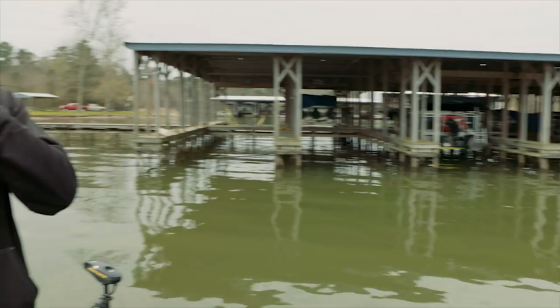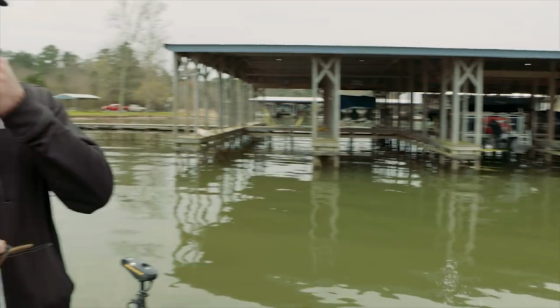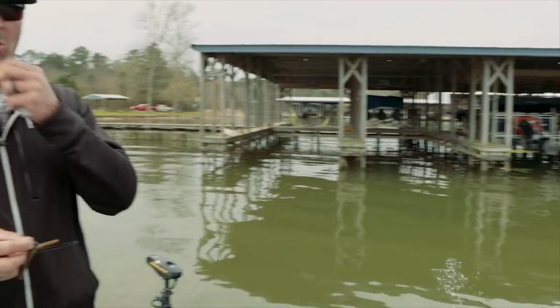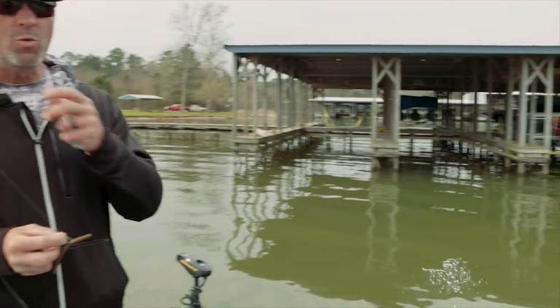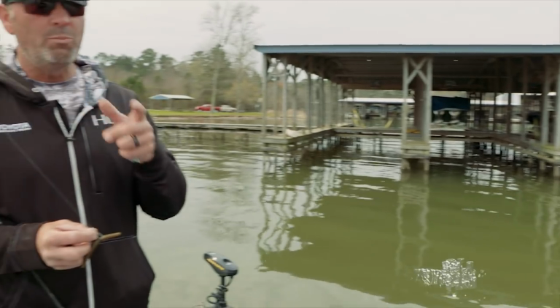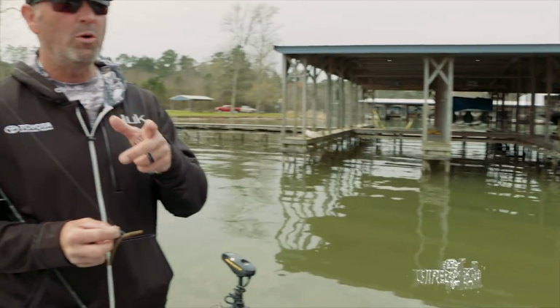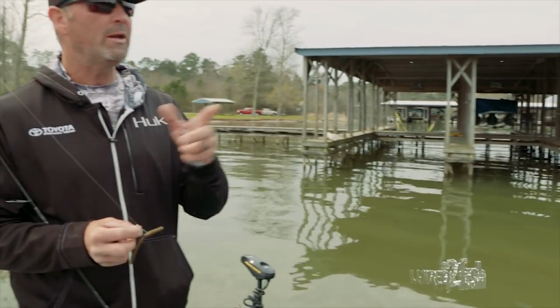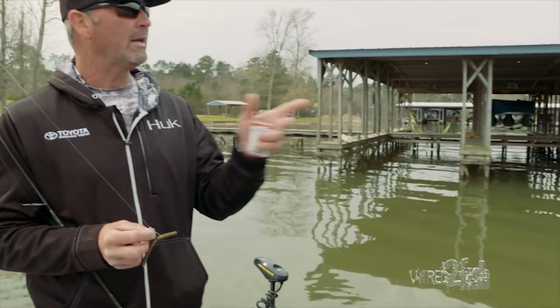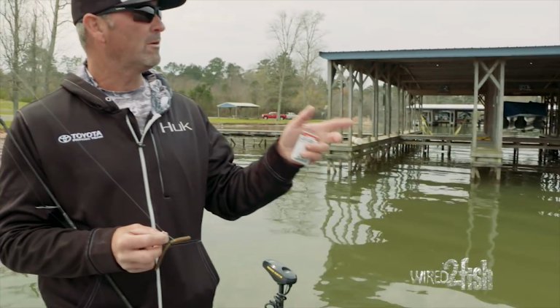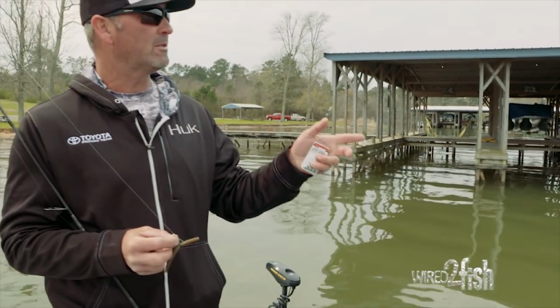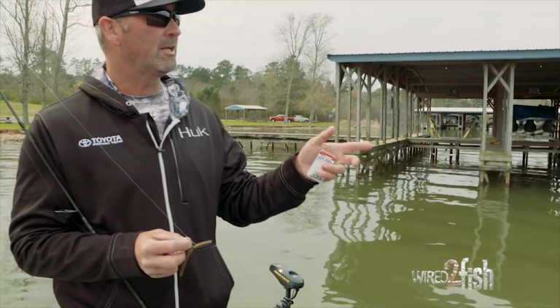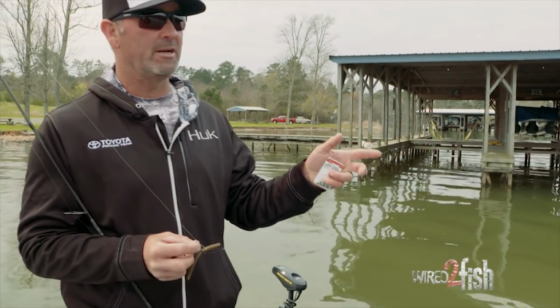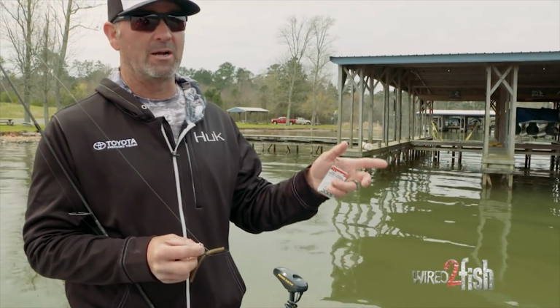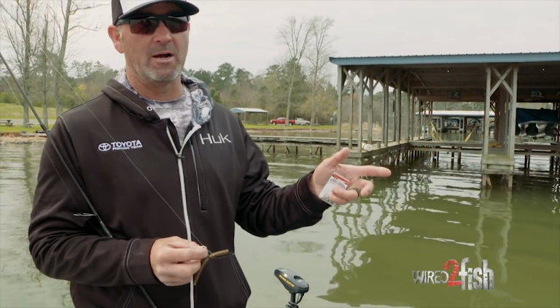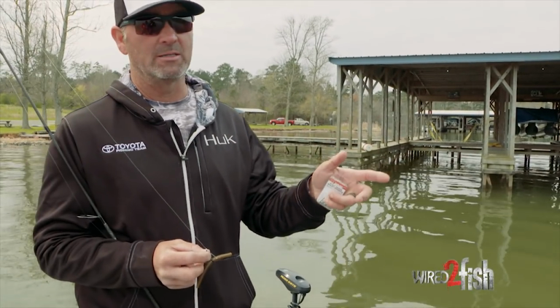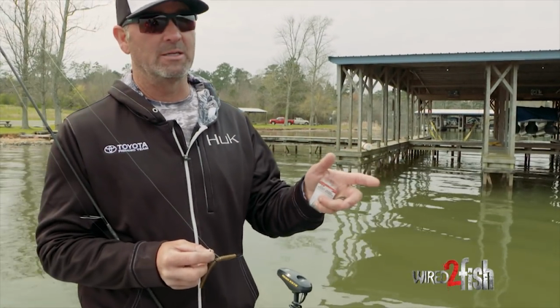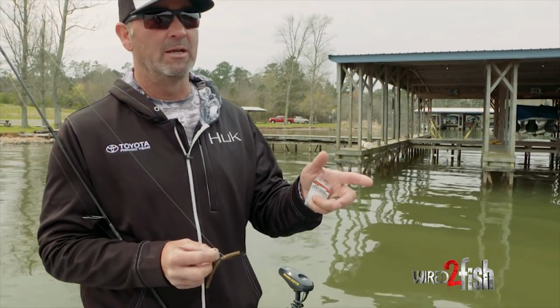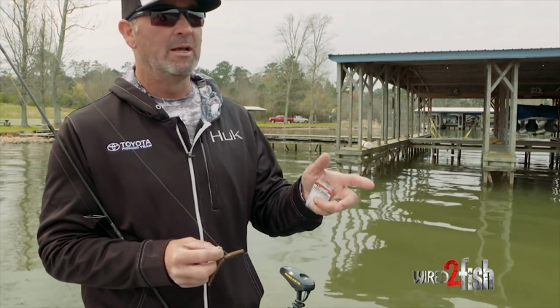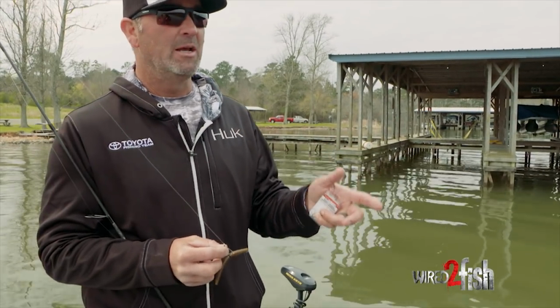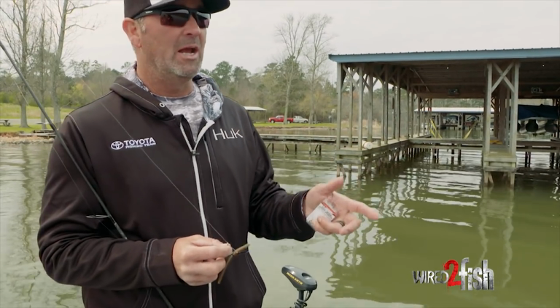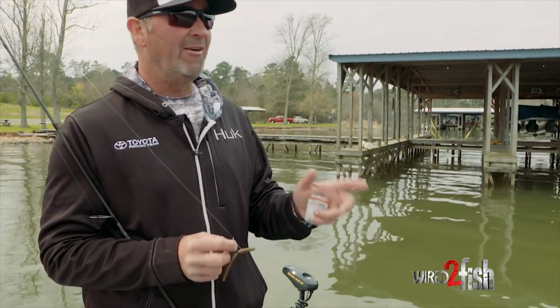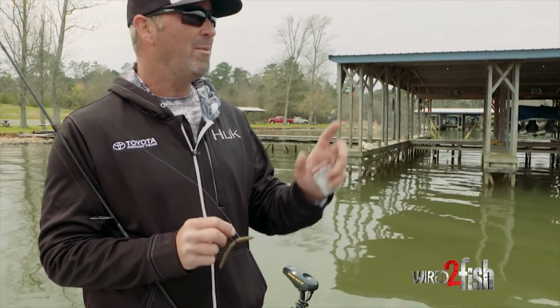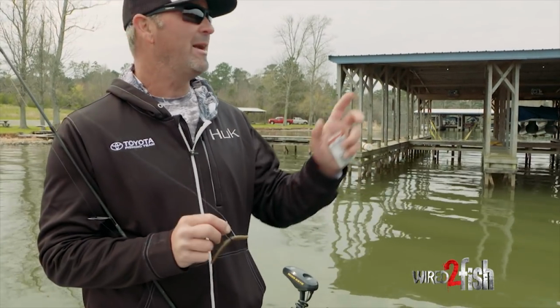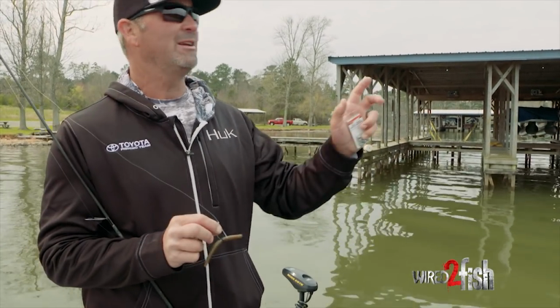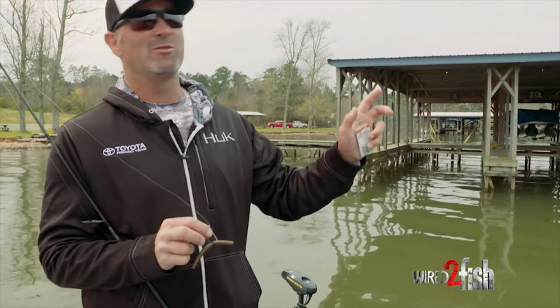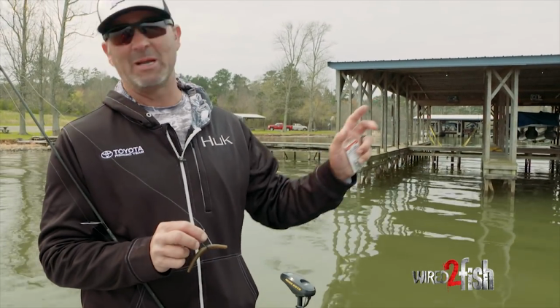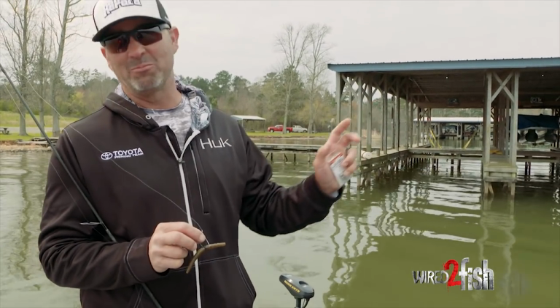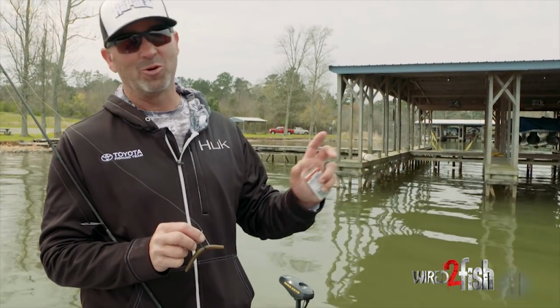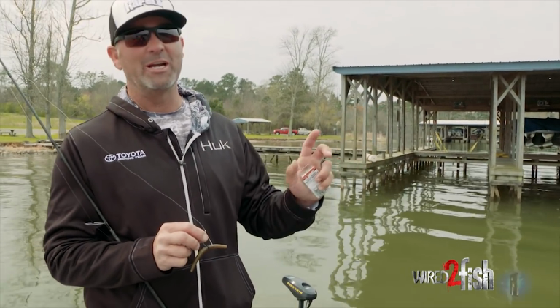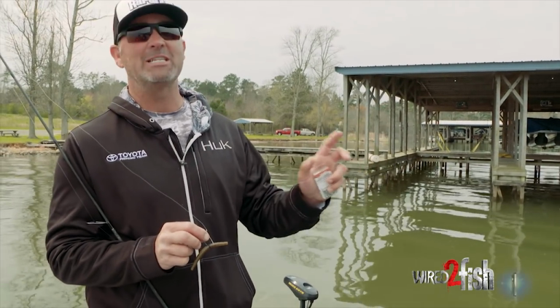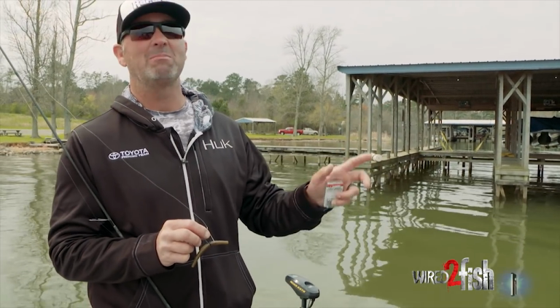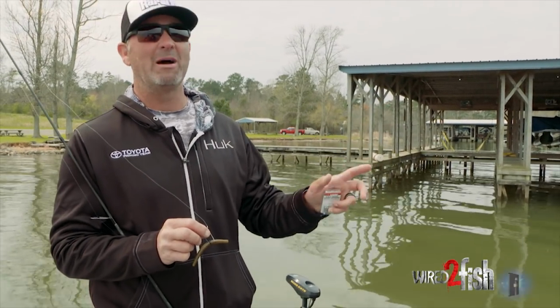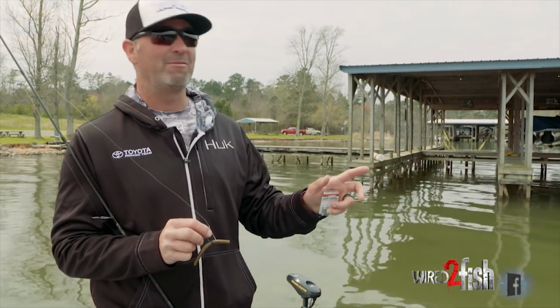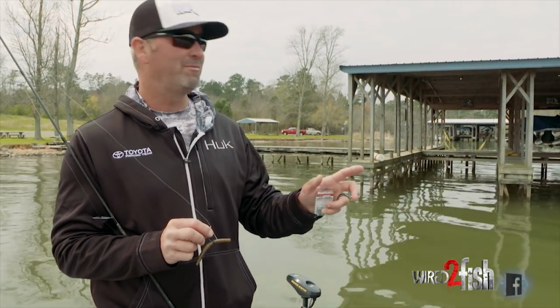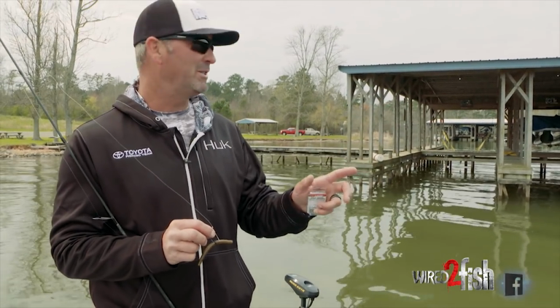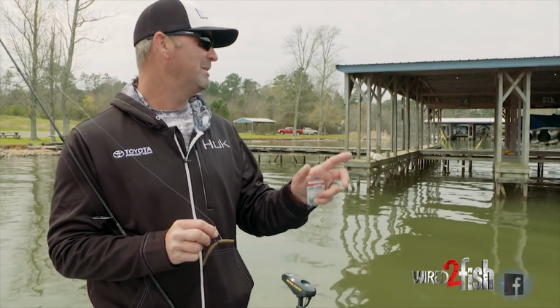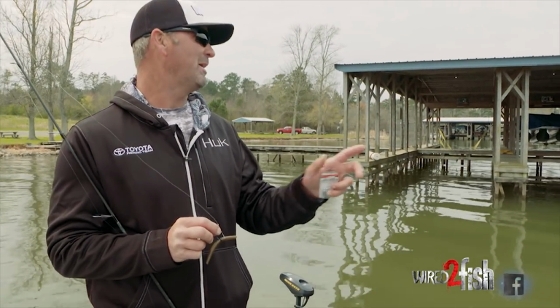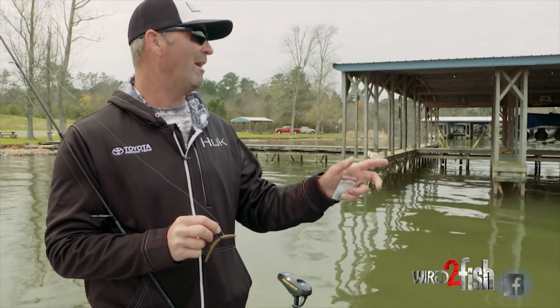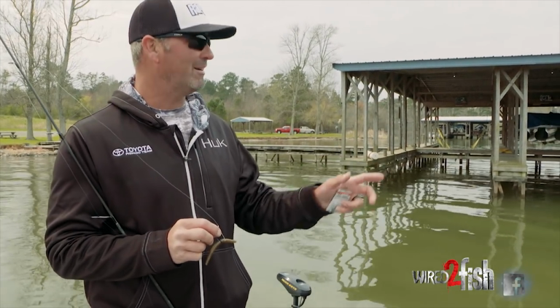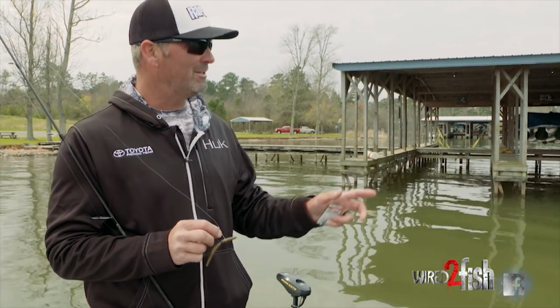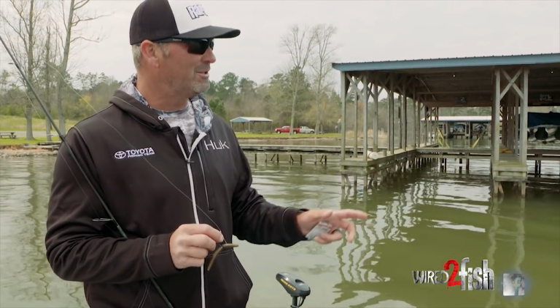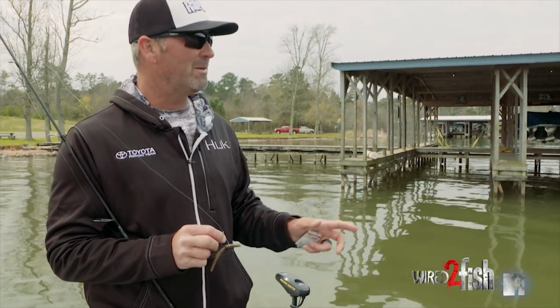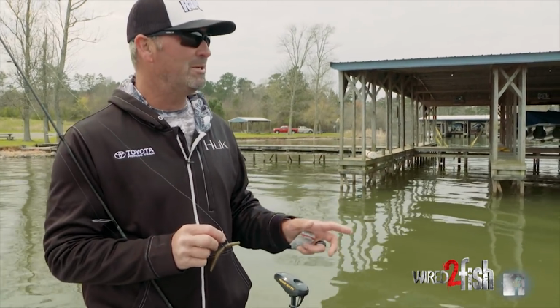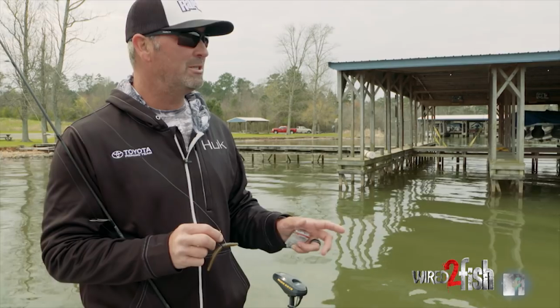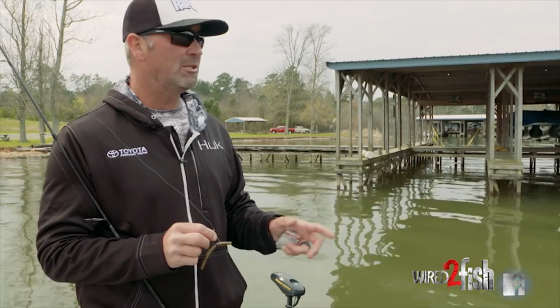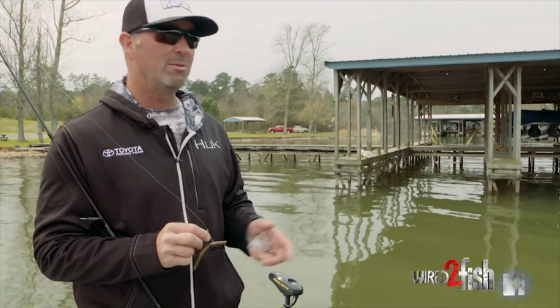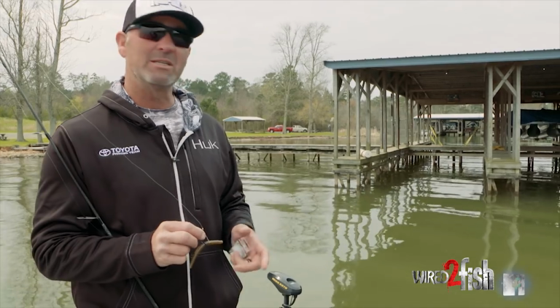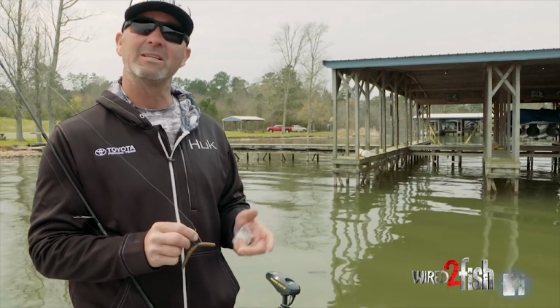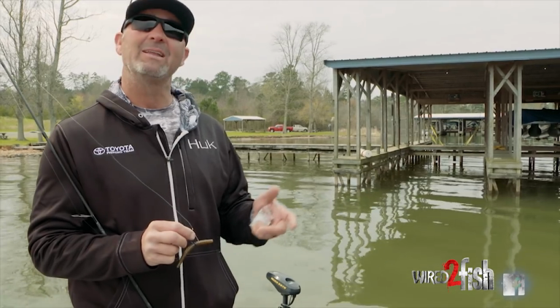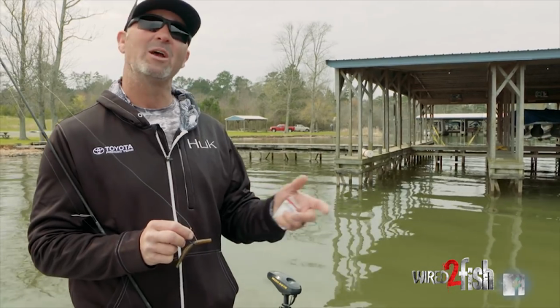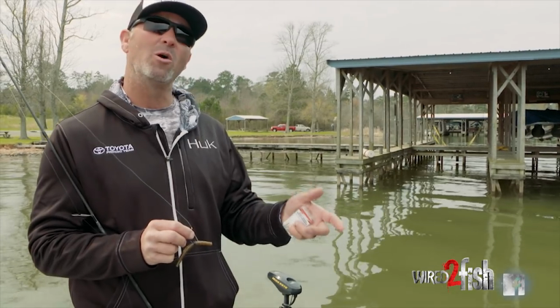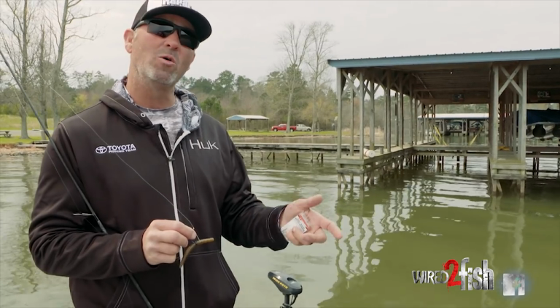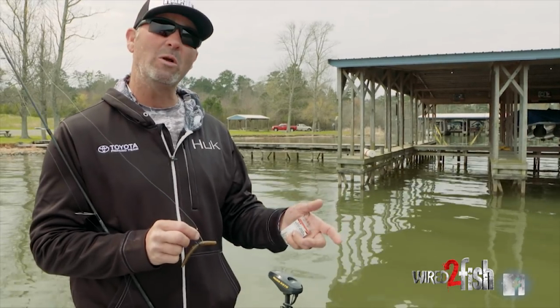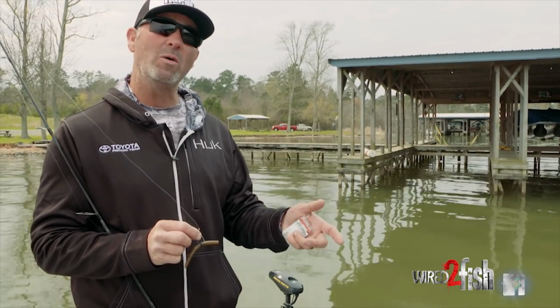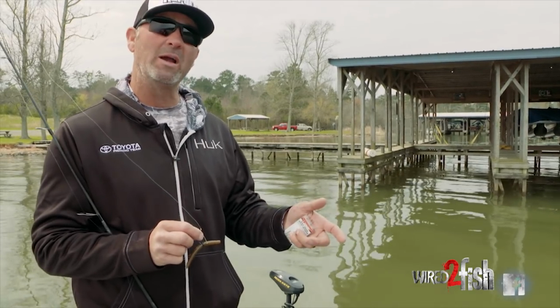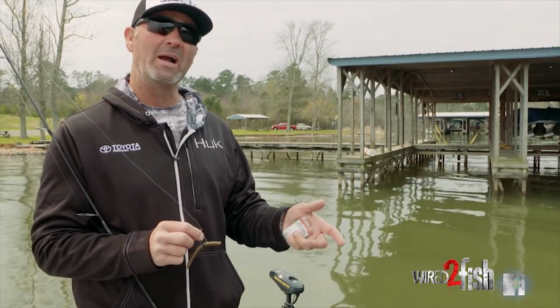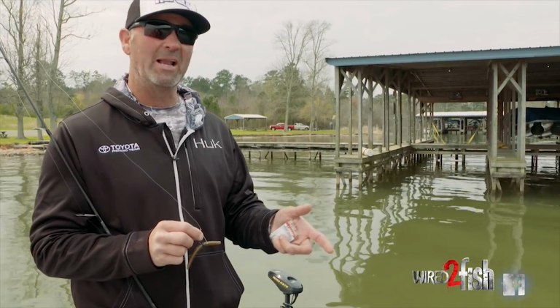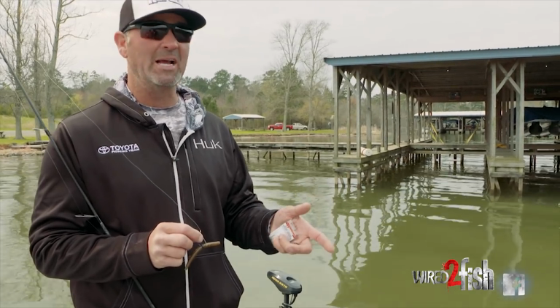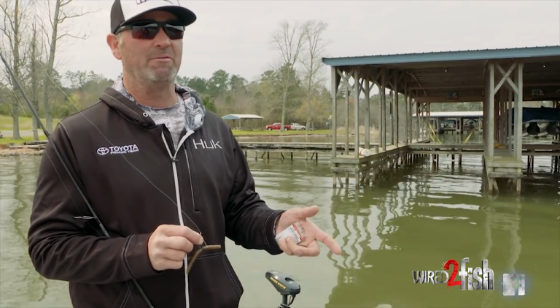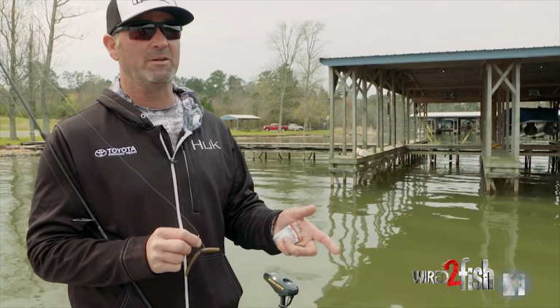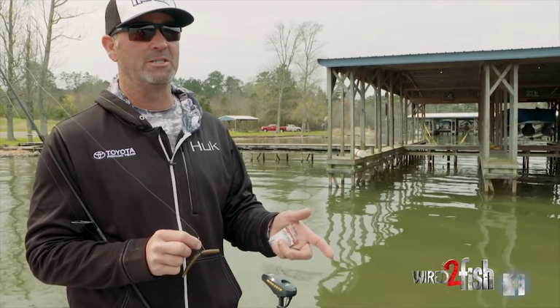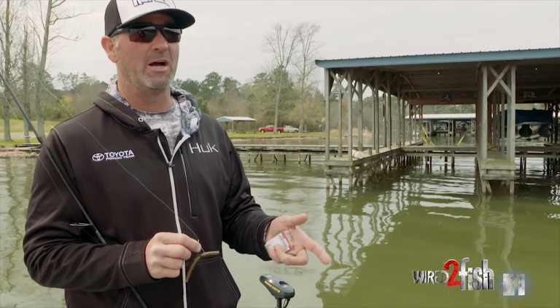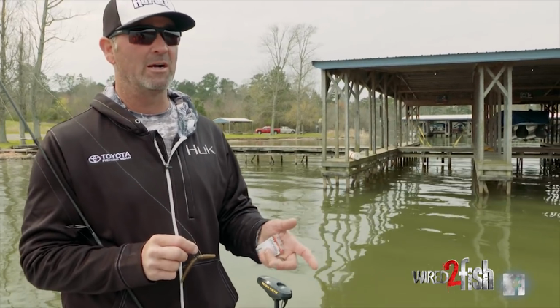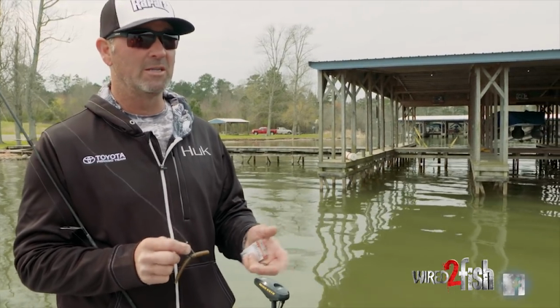We're pulling in on a set of docks and everybody knows I'm crazy about fishing docks and skipping jigs, but it's not the only way I like to fish docks.